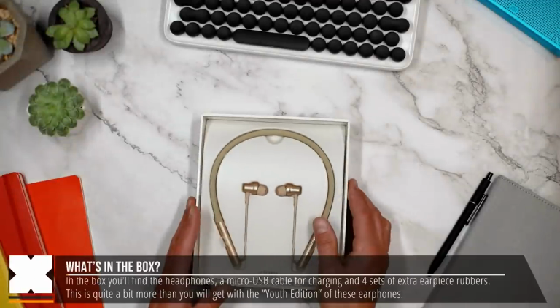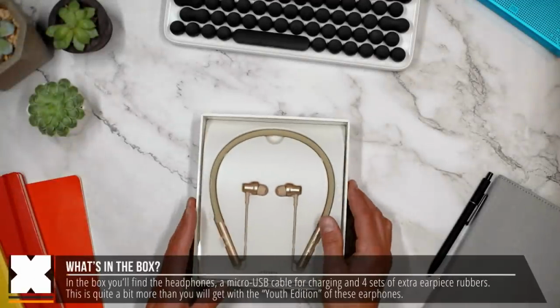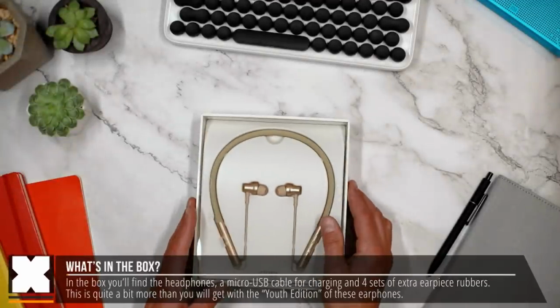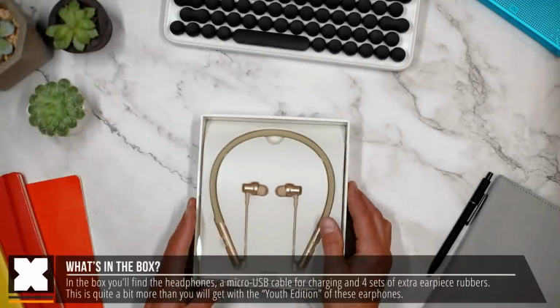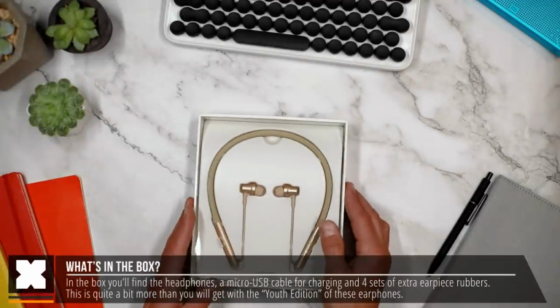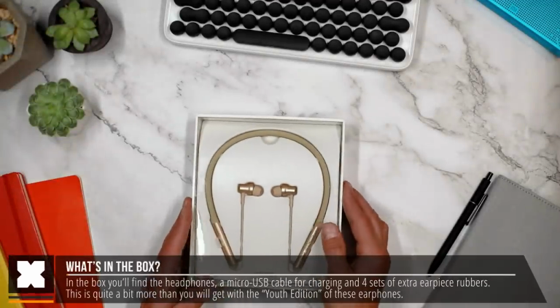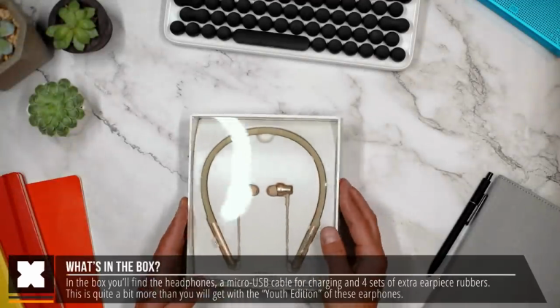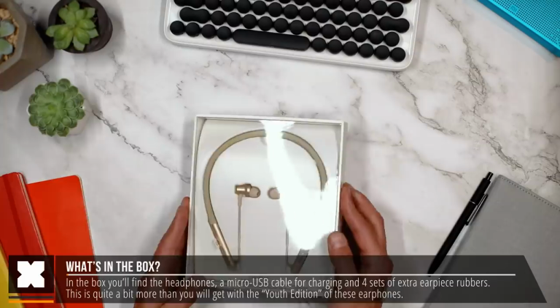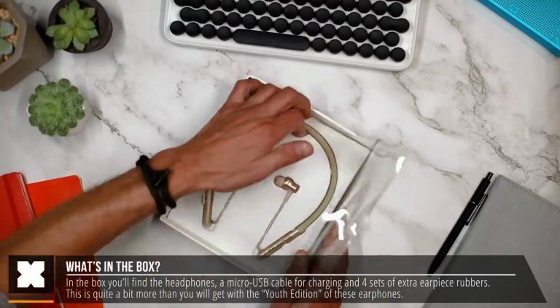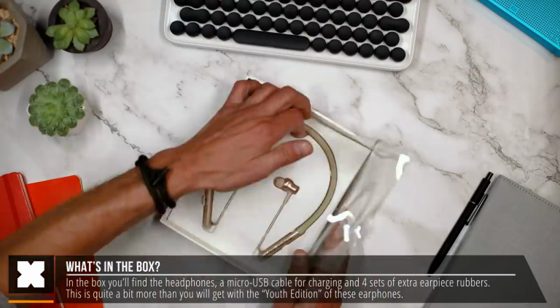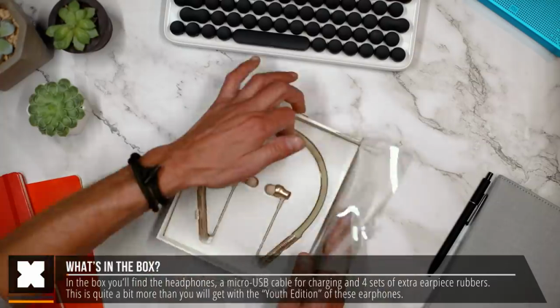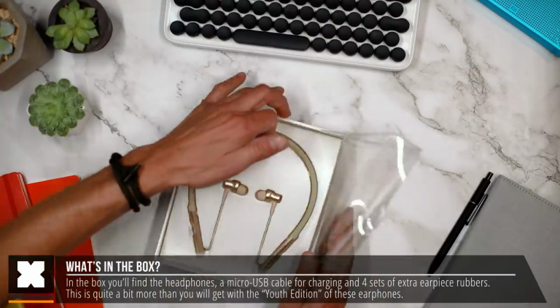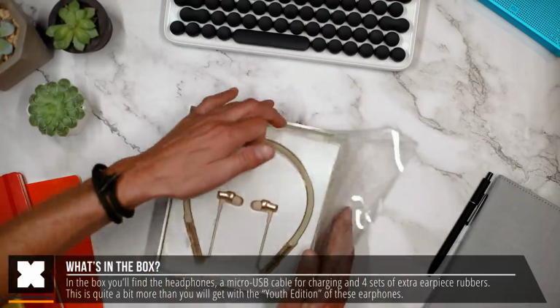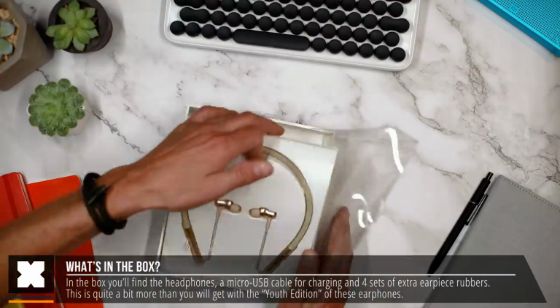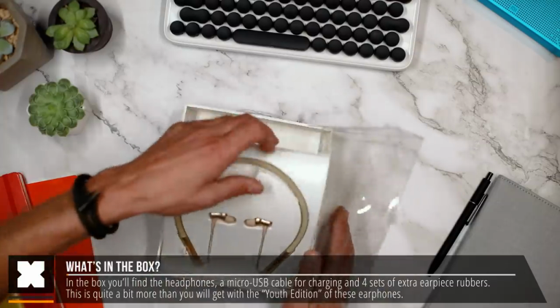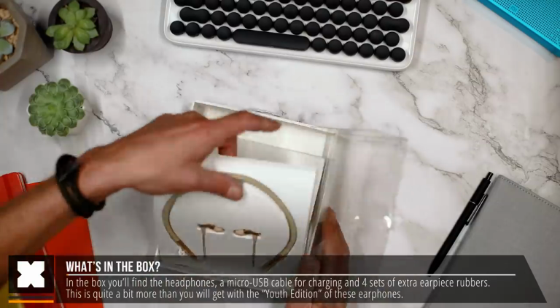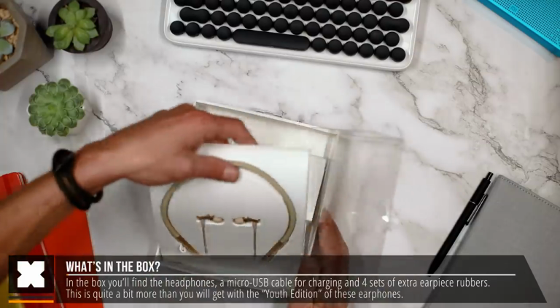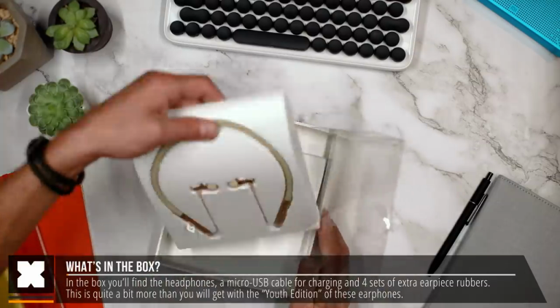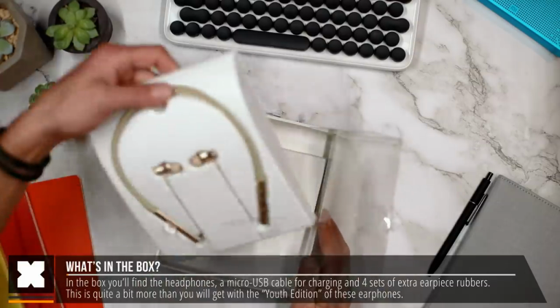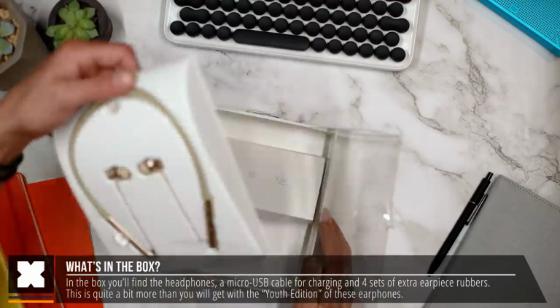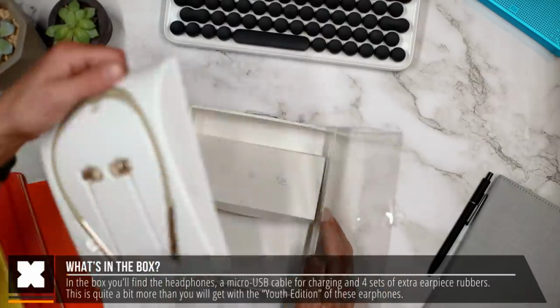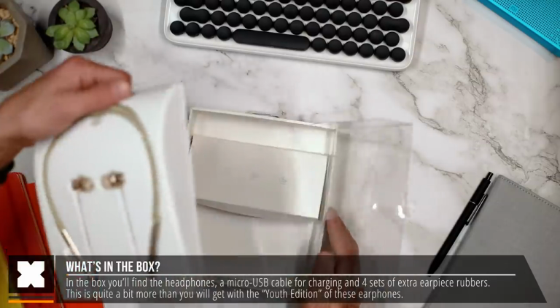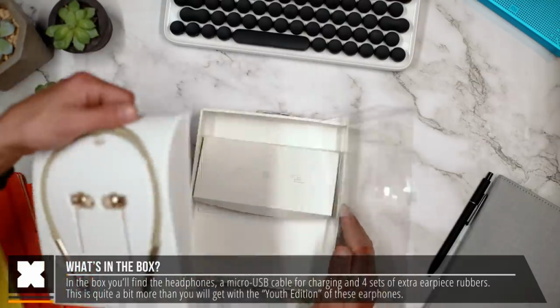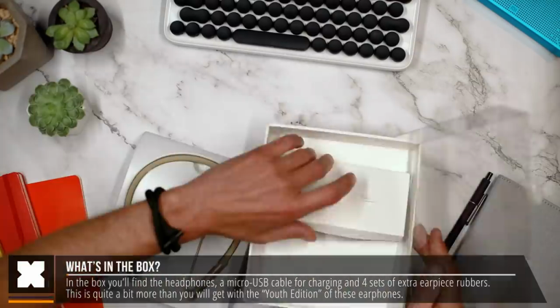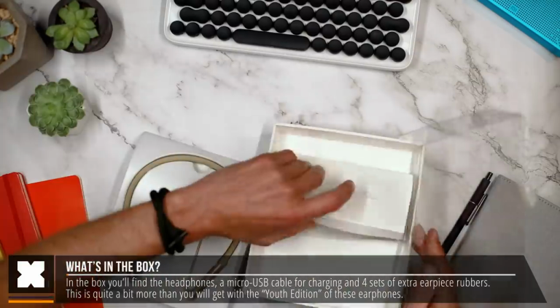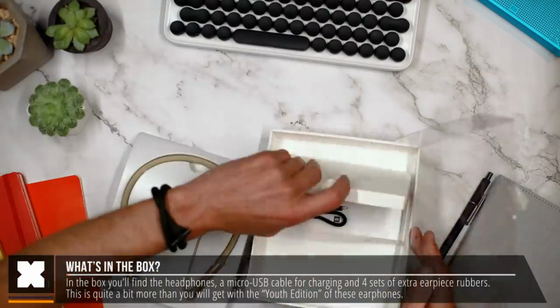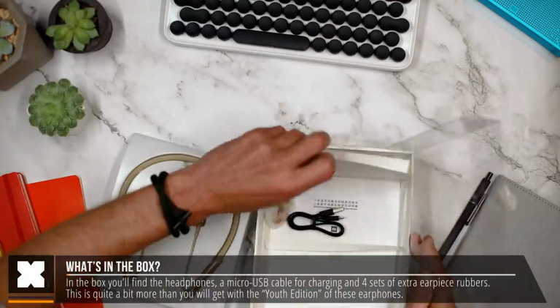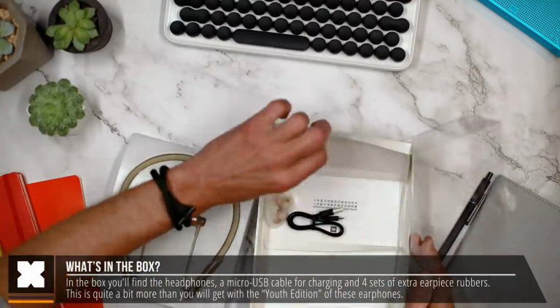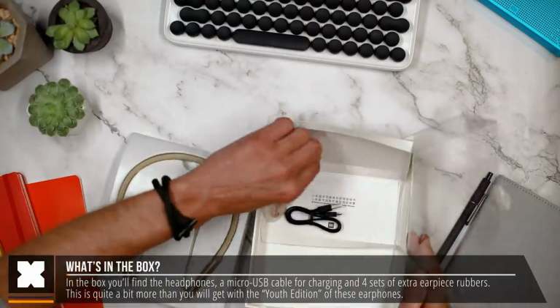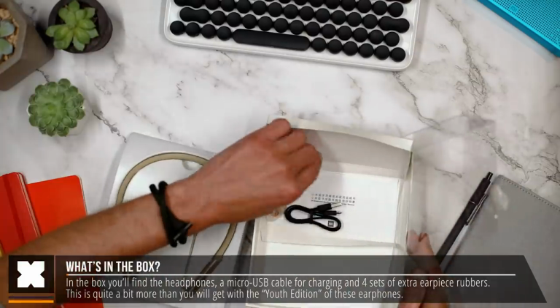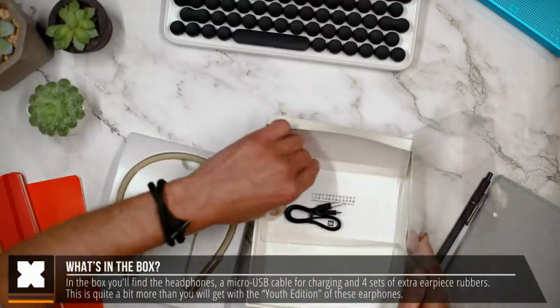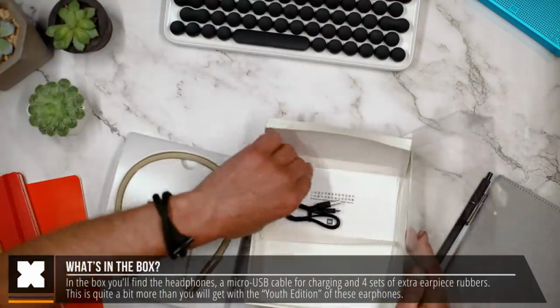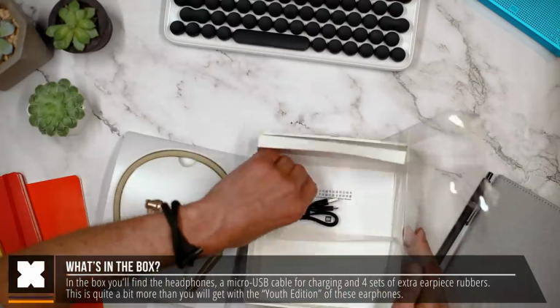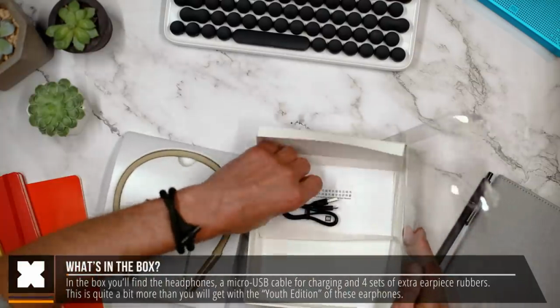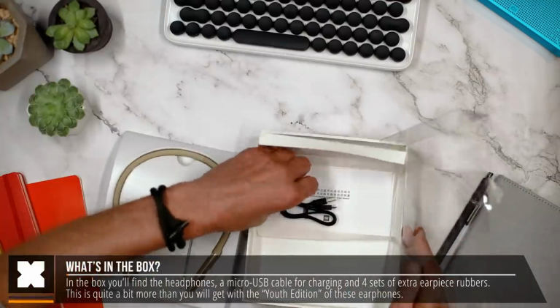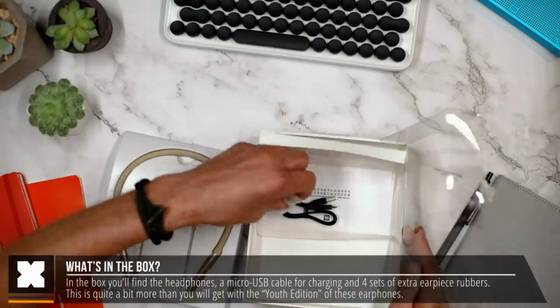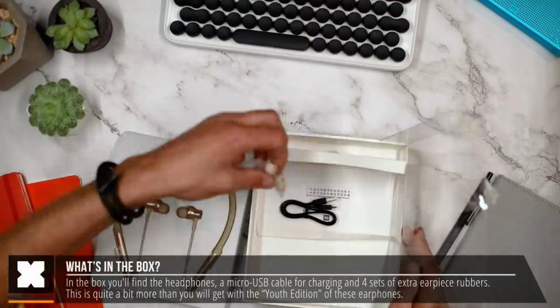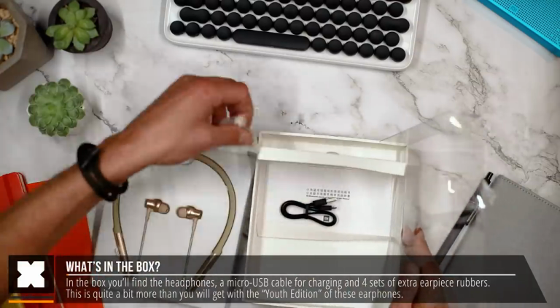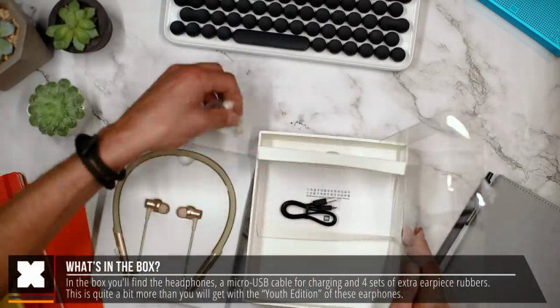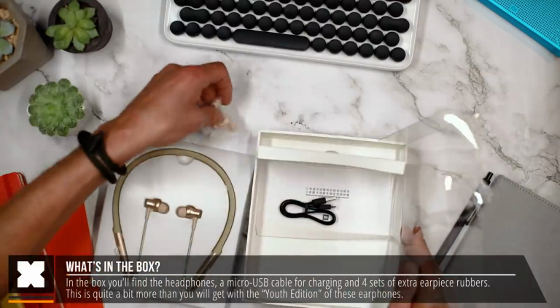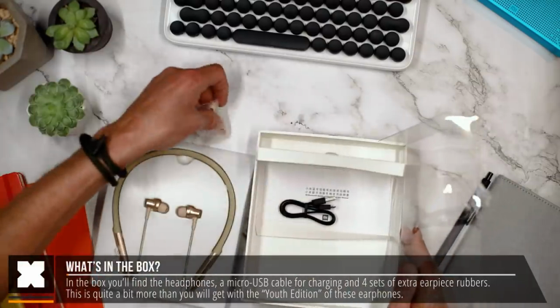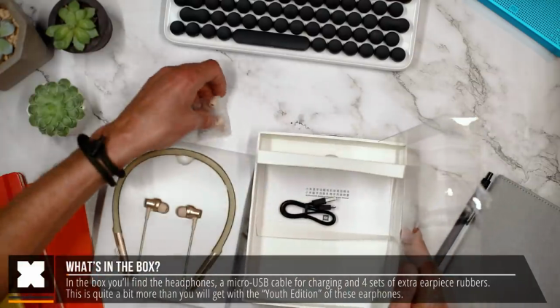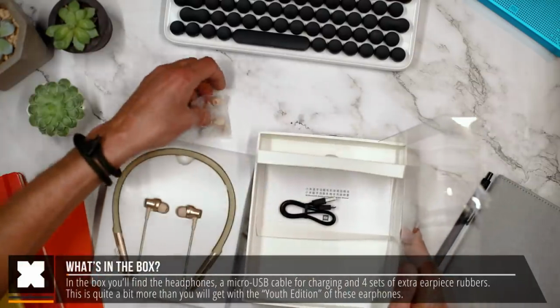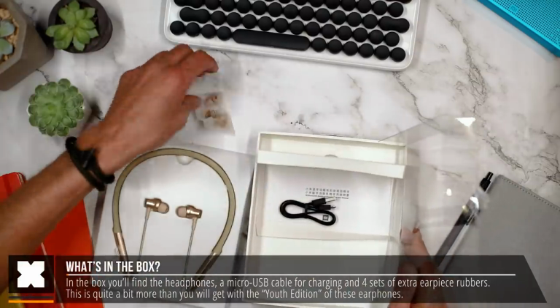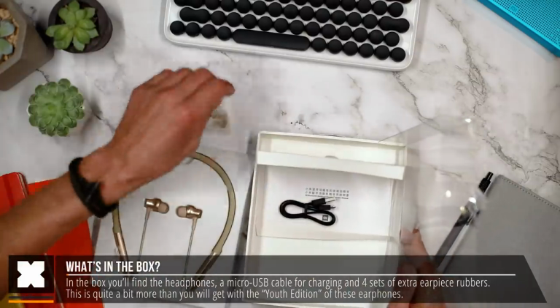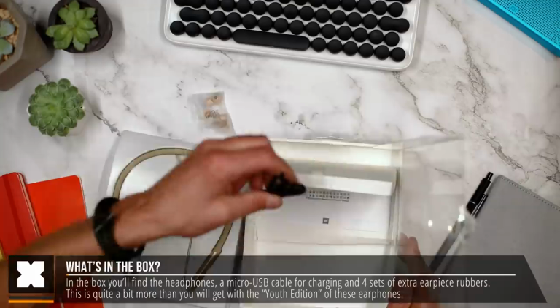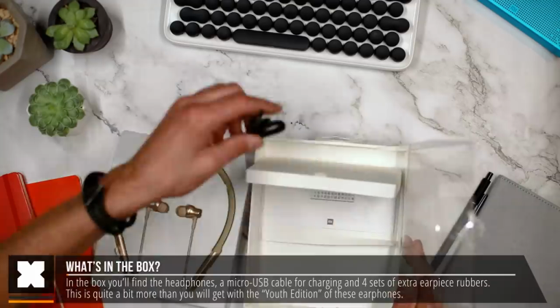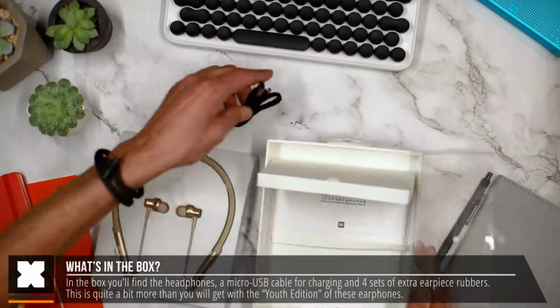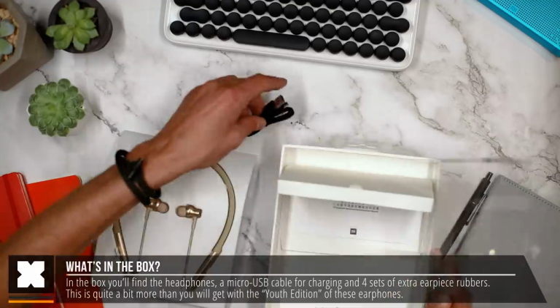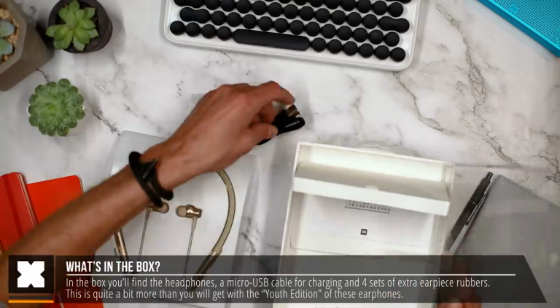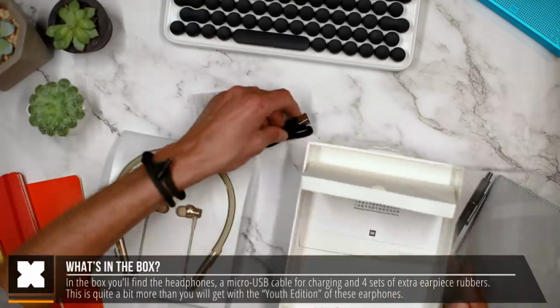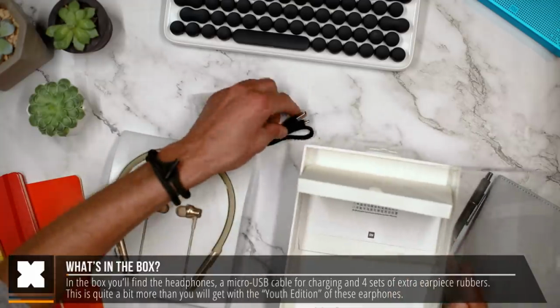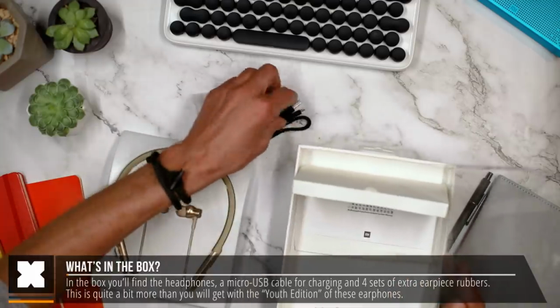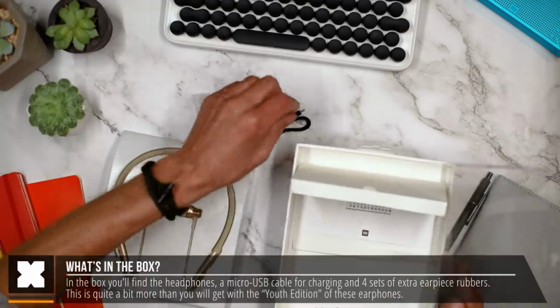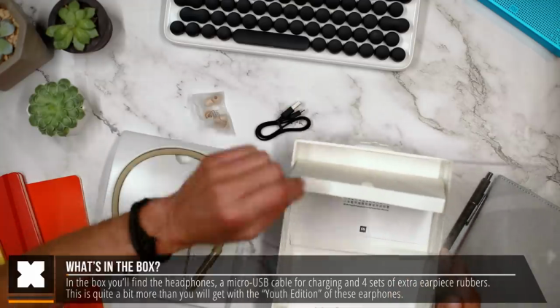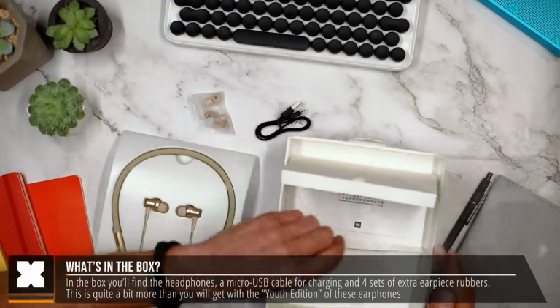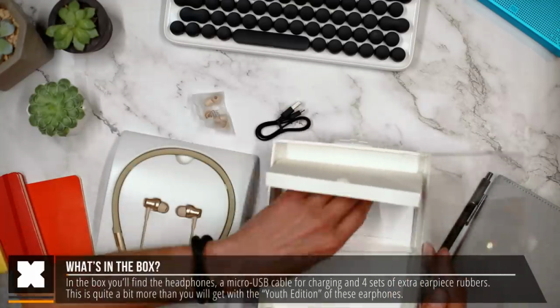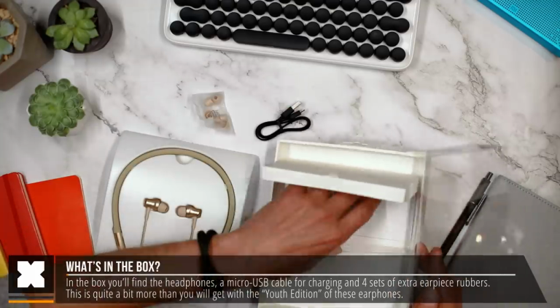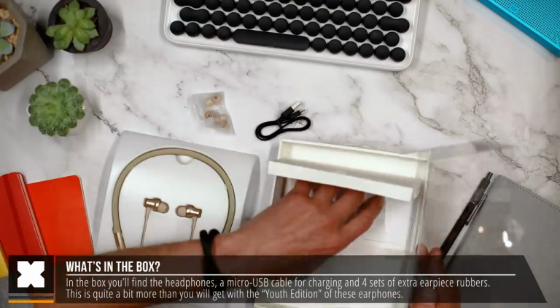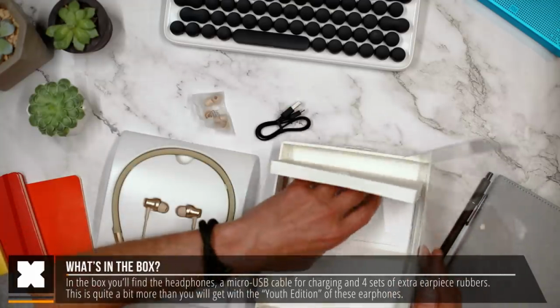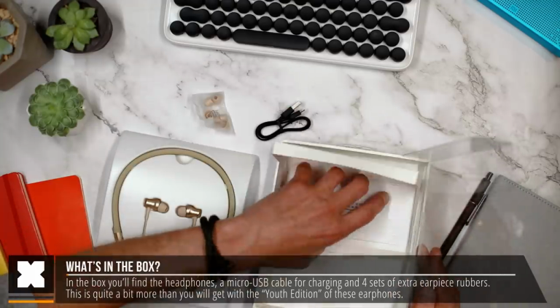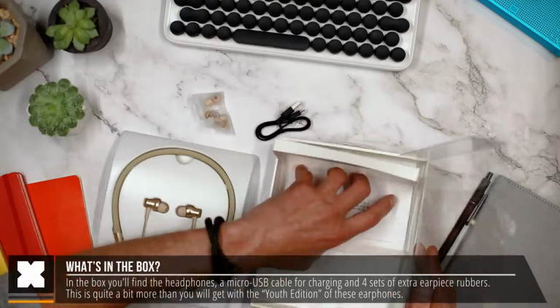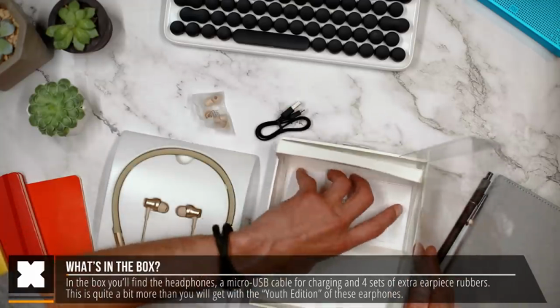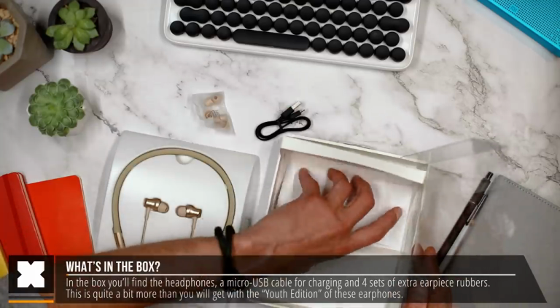In the box you'll find the earphones, three sets of extra earpiece rubbers, and a micro USB cable to charge them with.